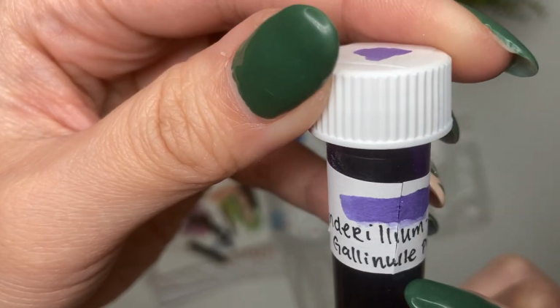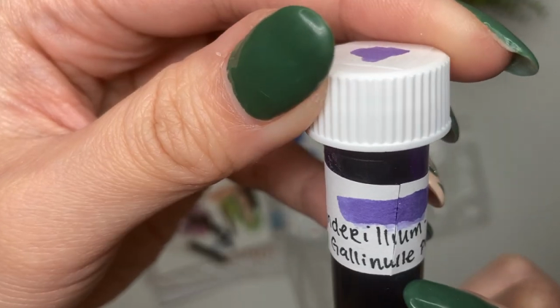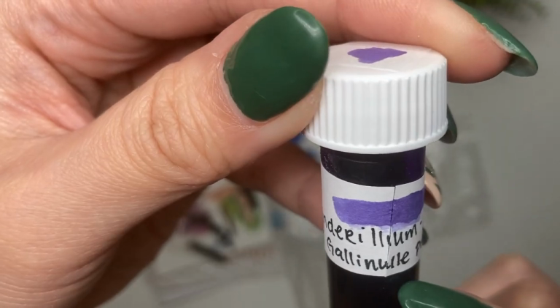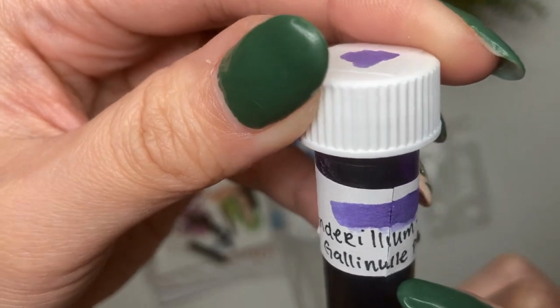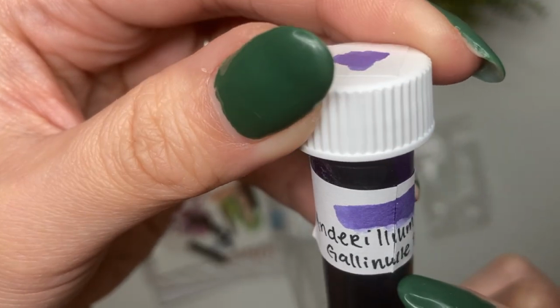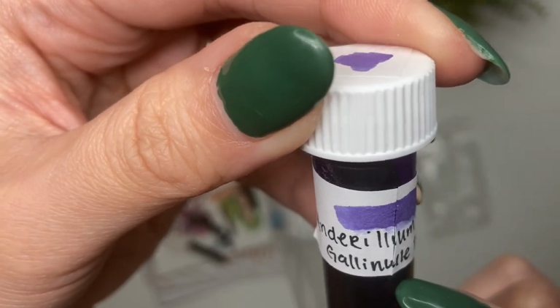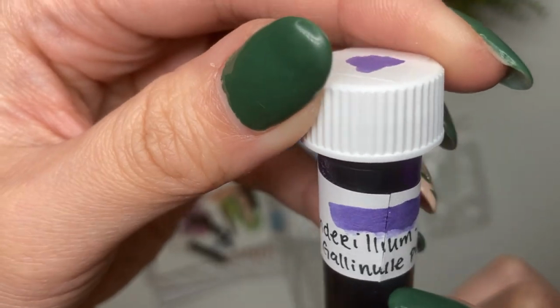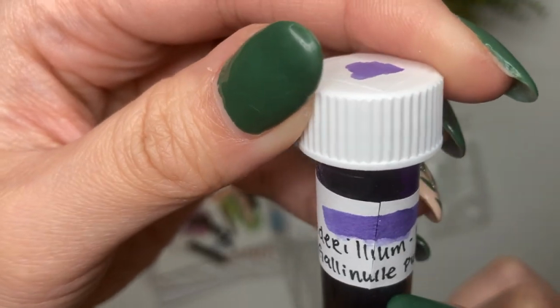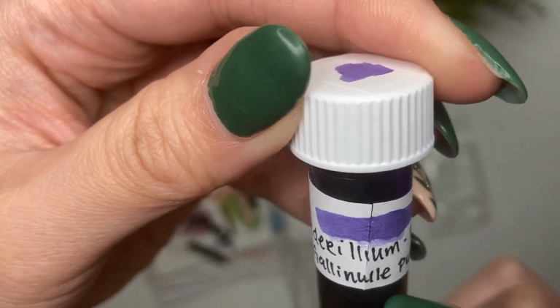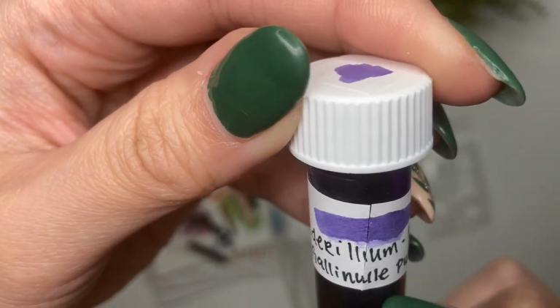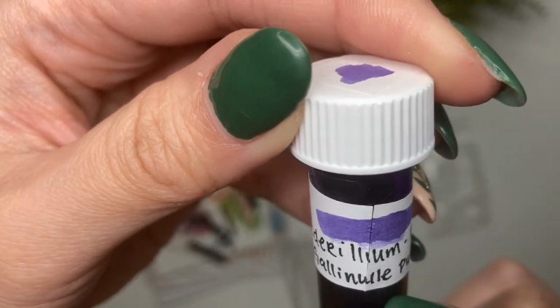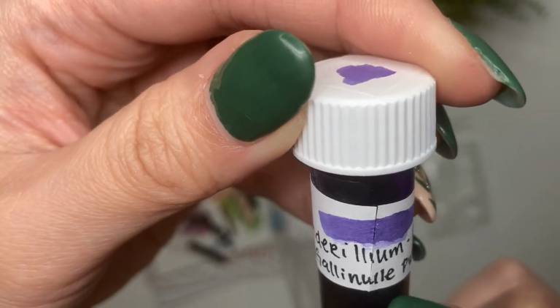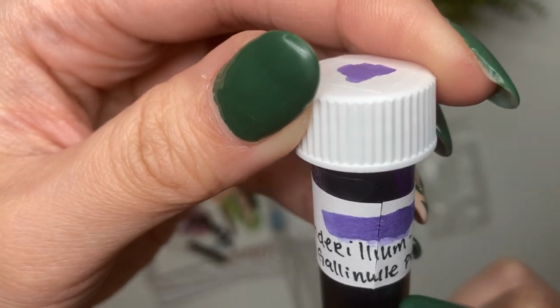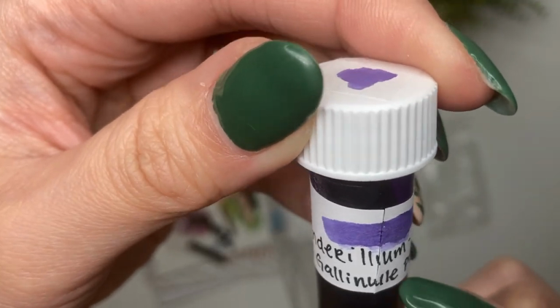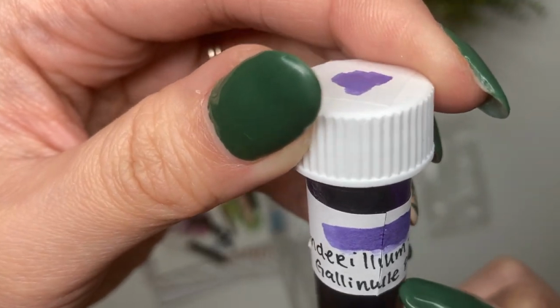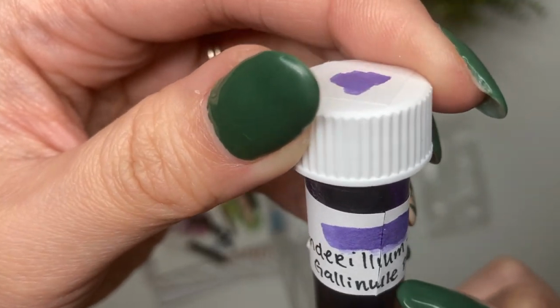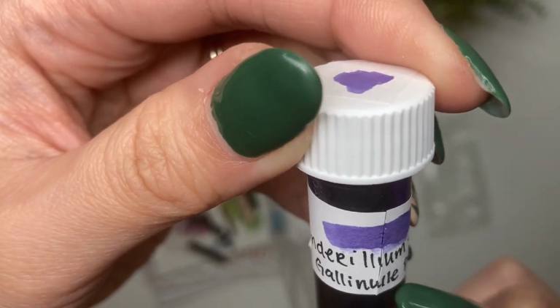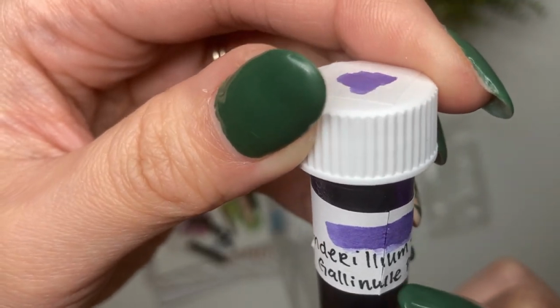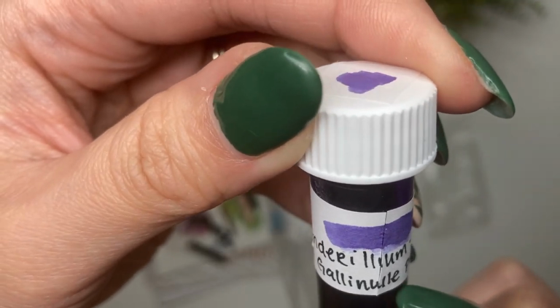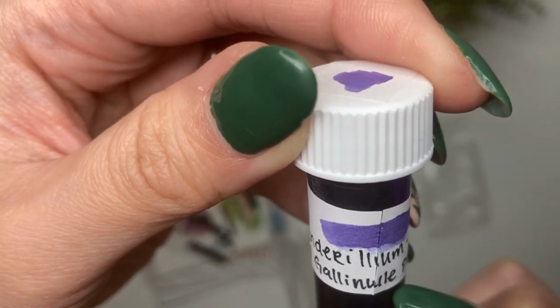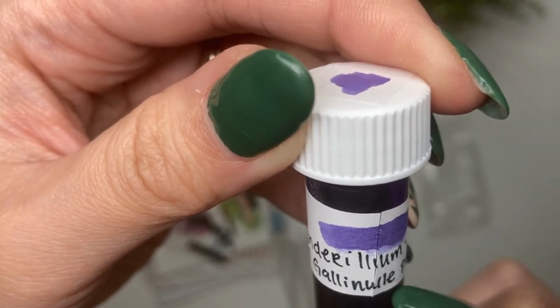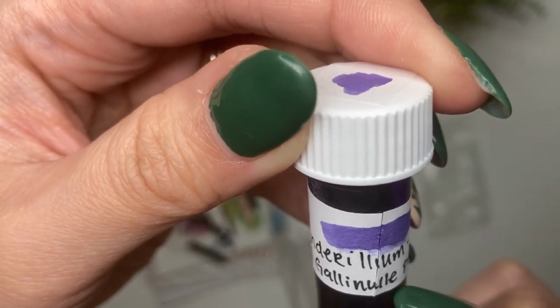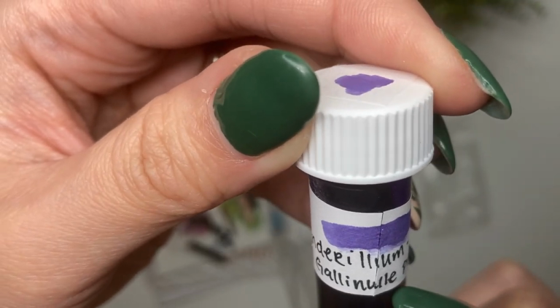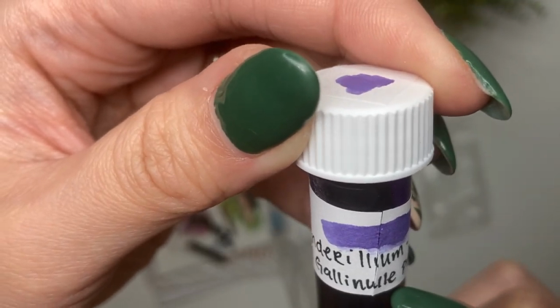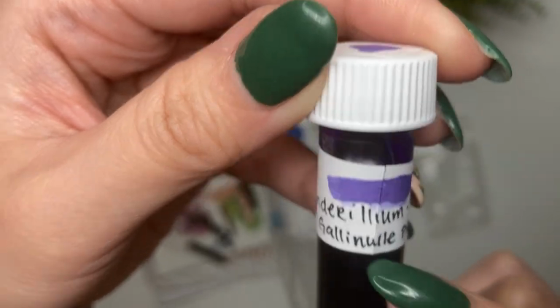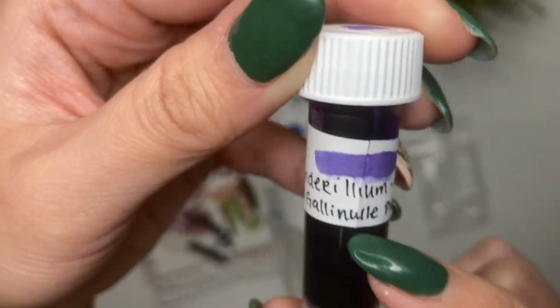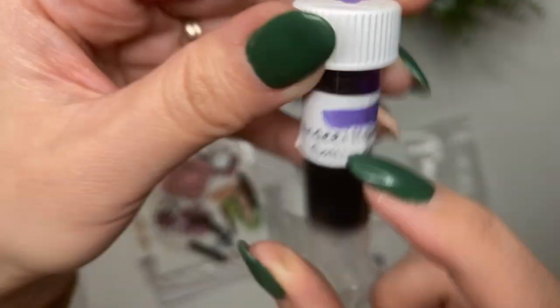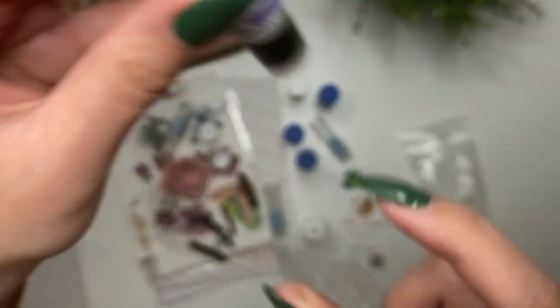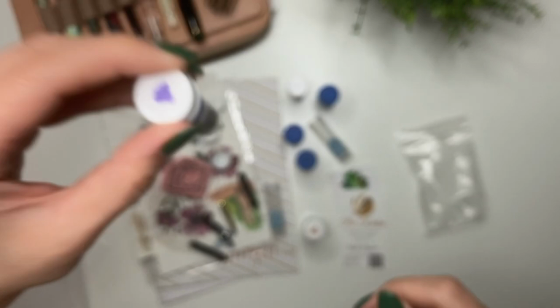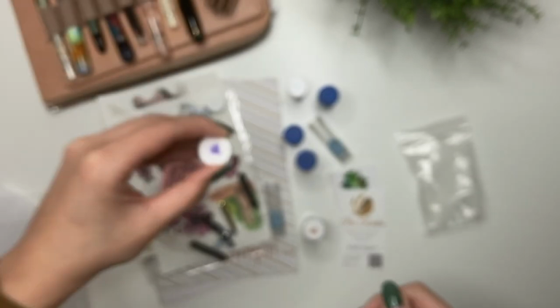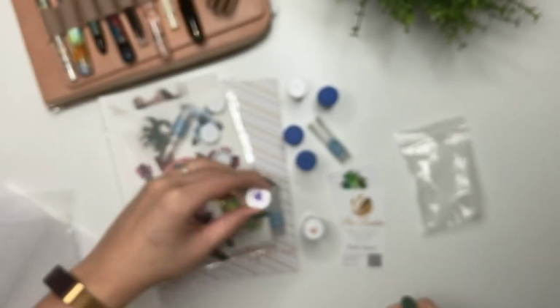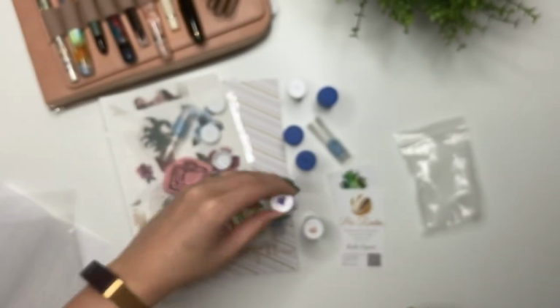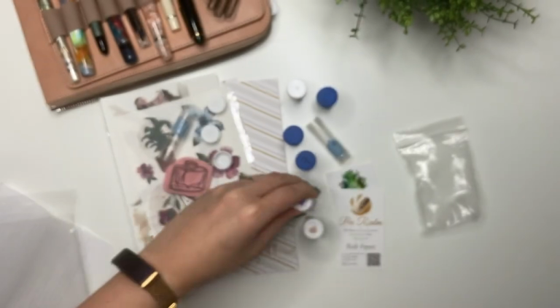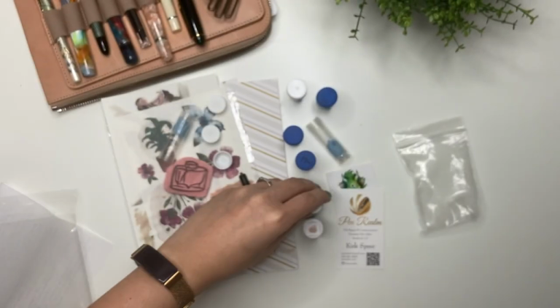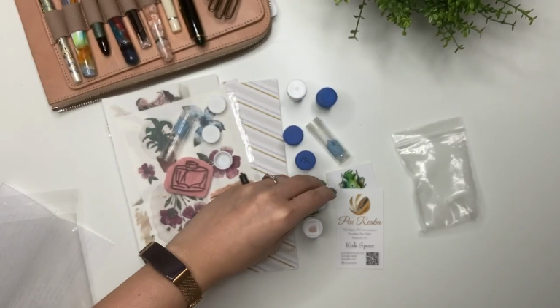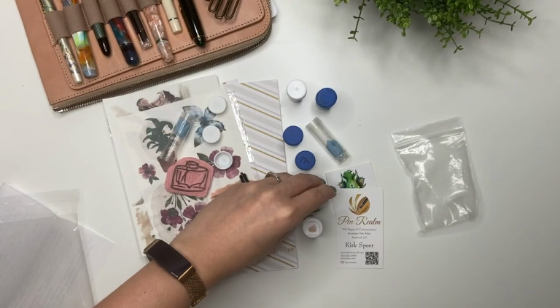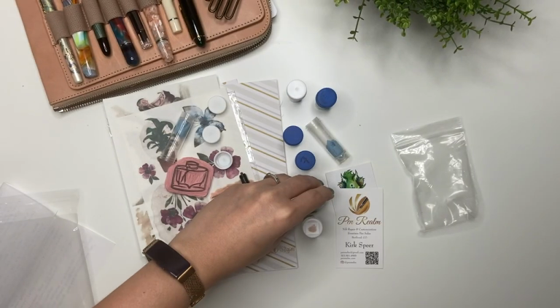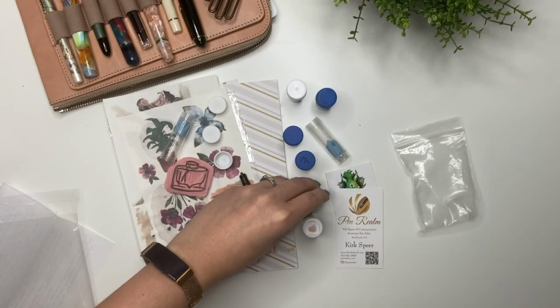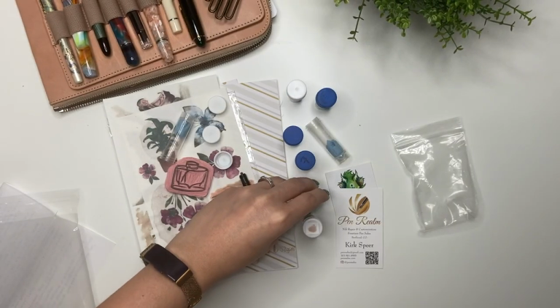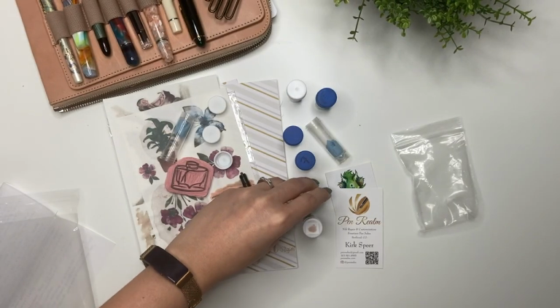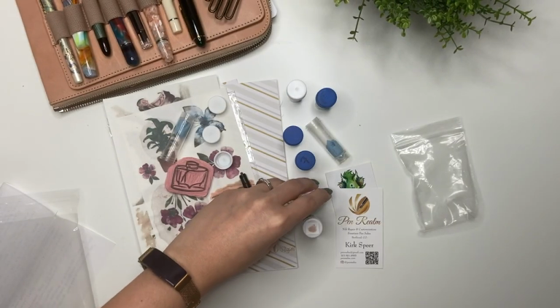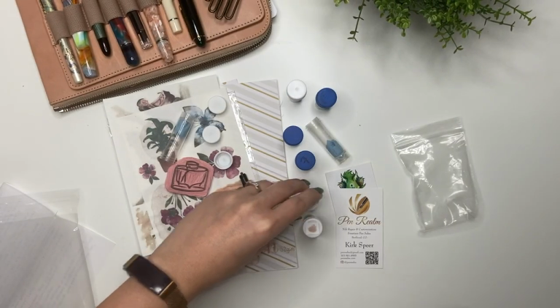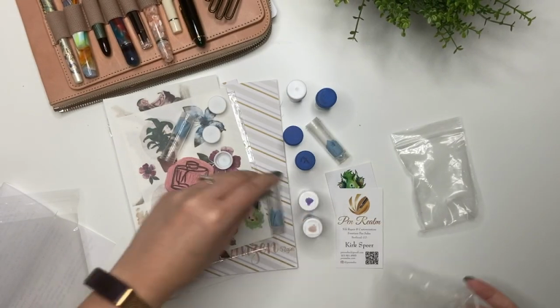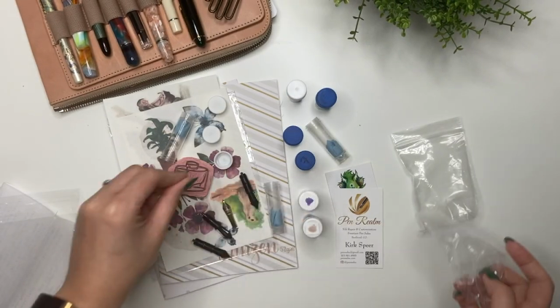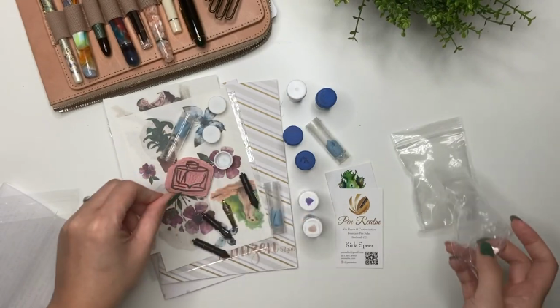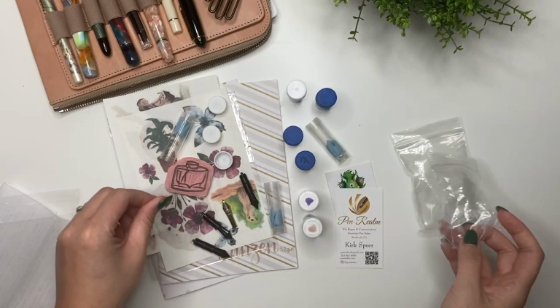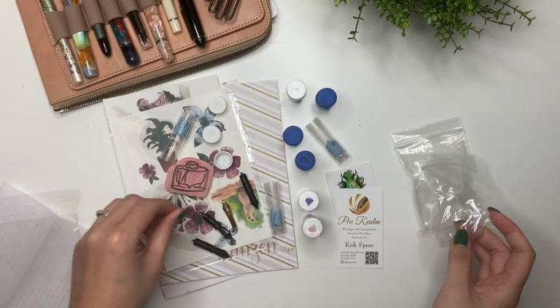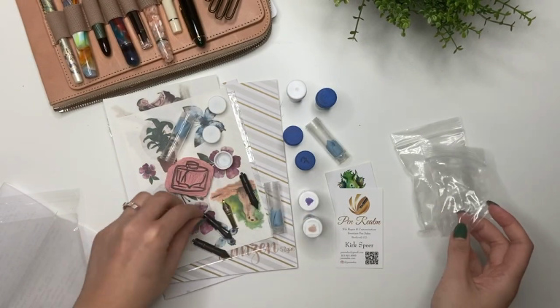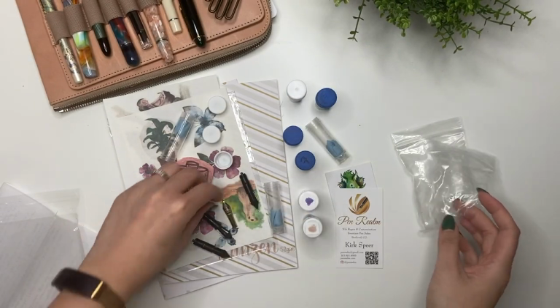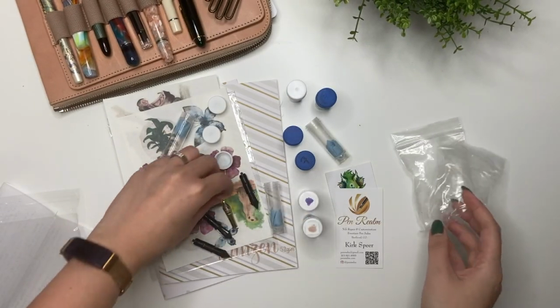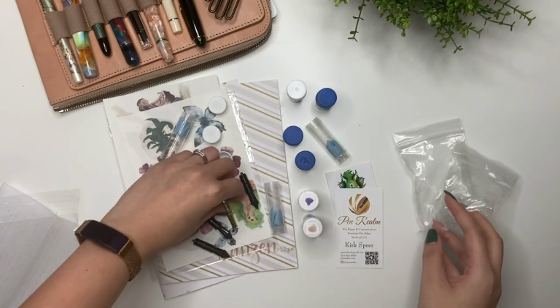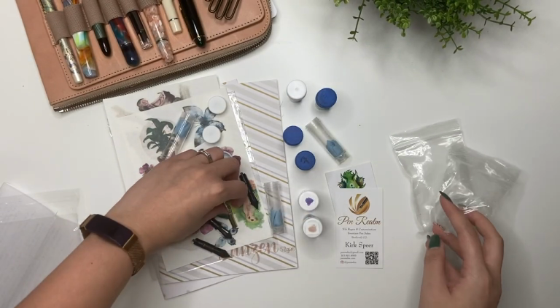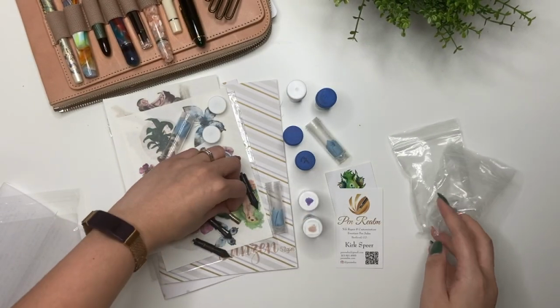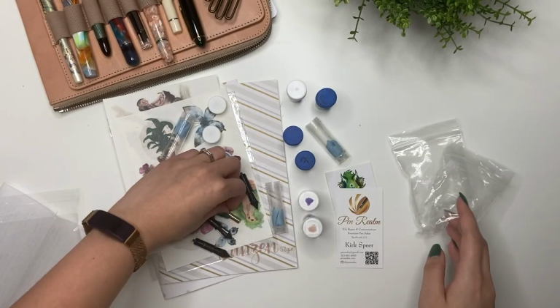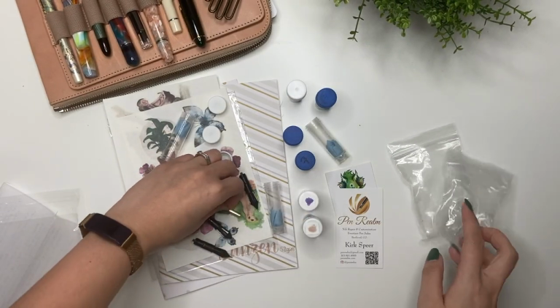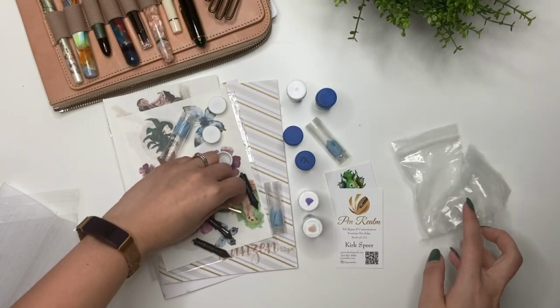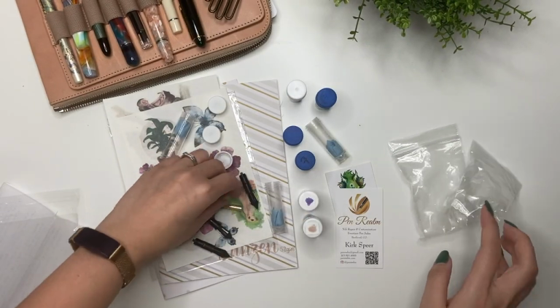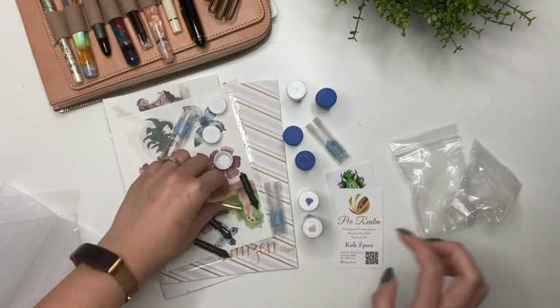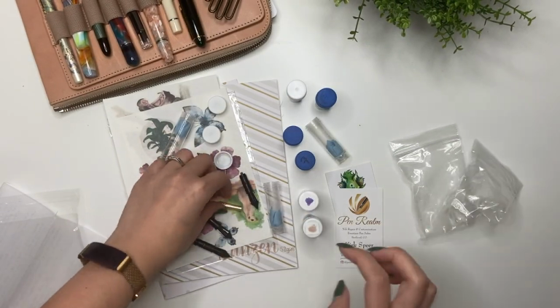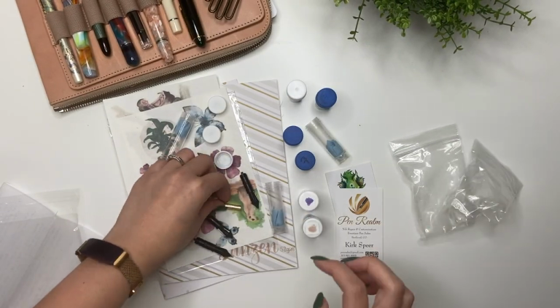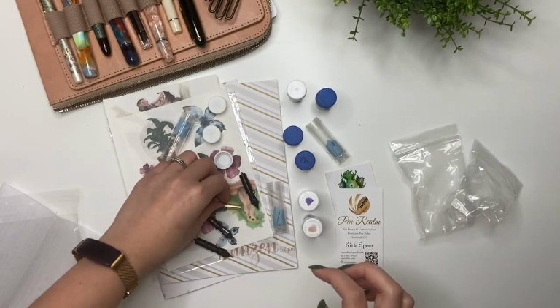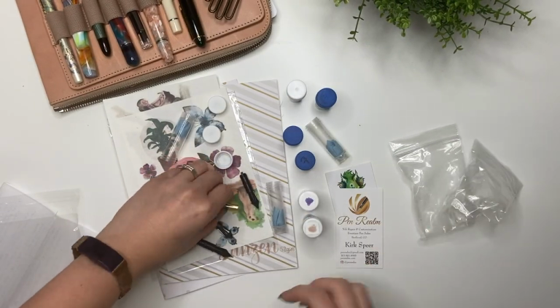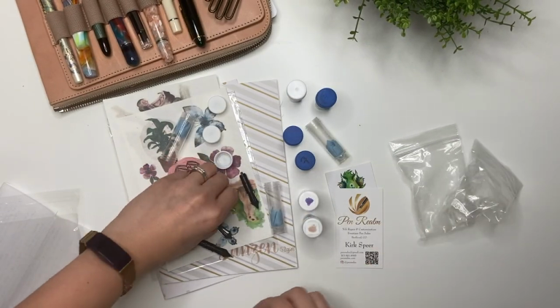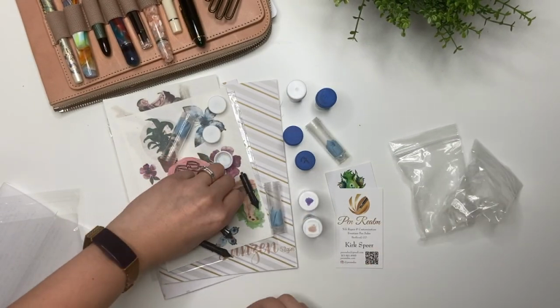Katie's a bit more adventurous with different brands than I am, and there's also Andorillium - Gallinol? - Purple. I'm not sure how to pronounce that, but I'm excited to swatch all of these.